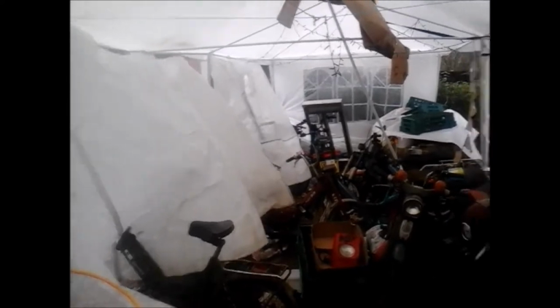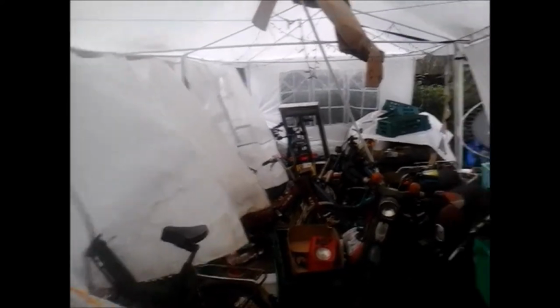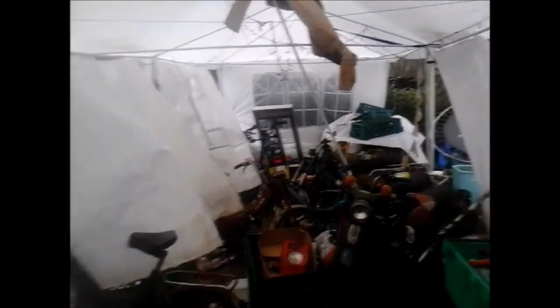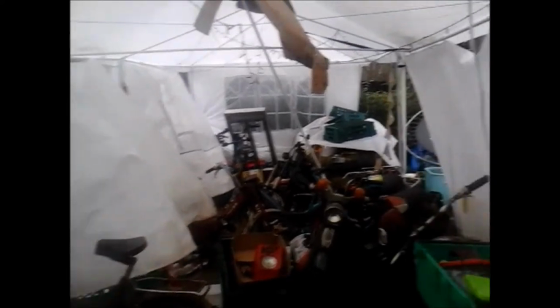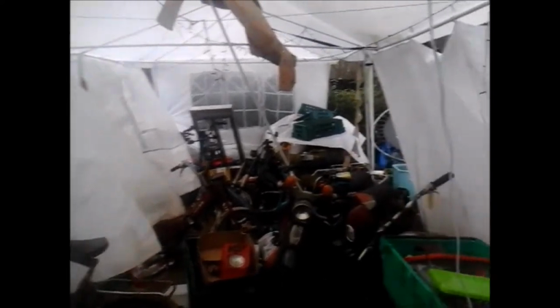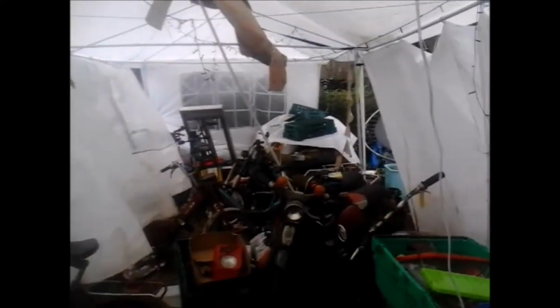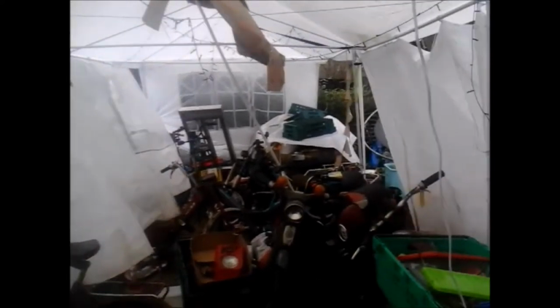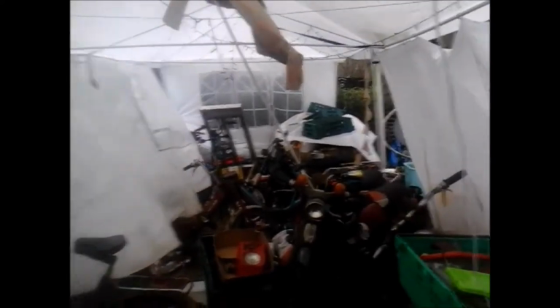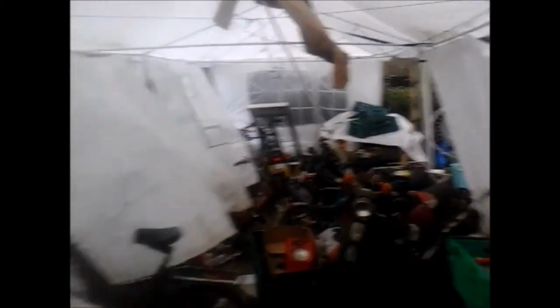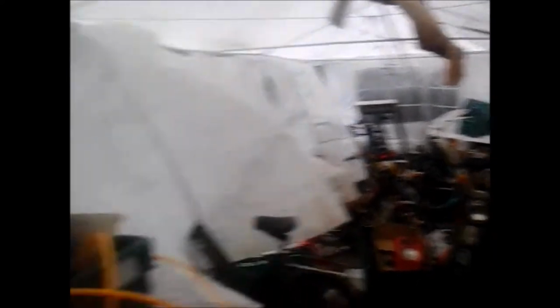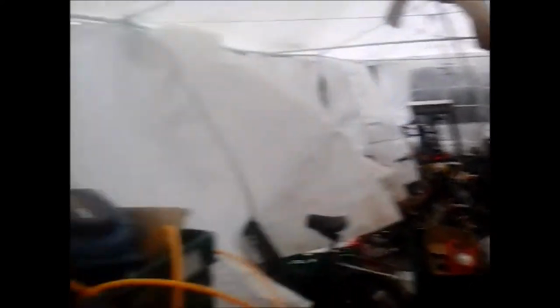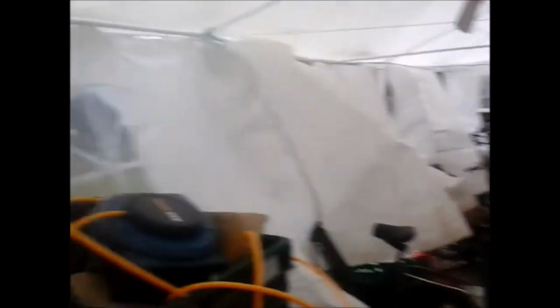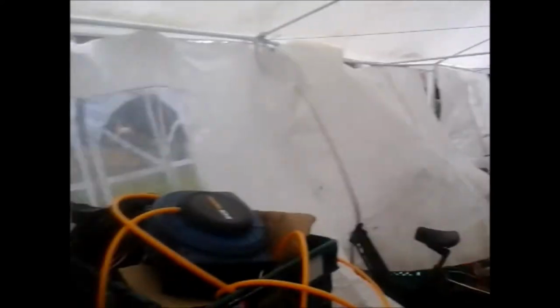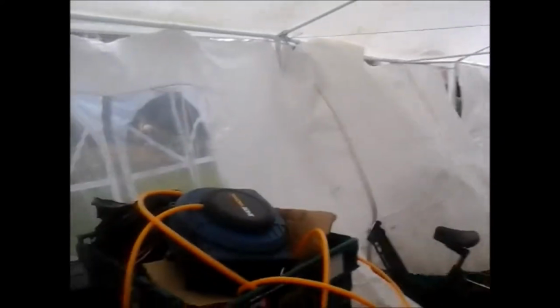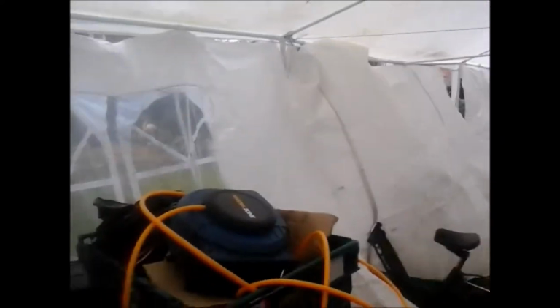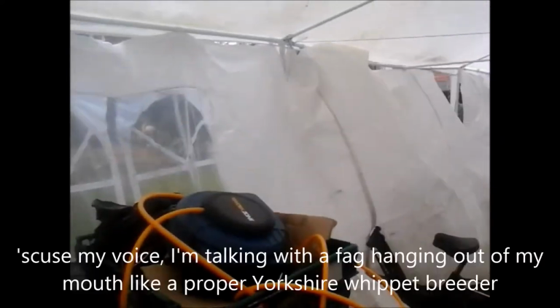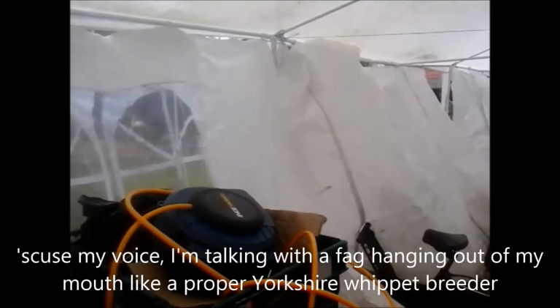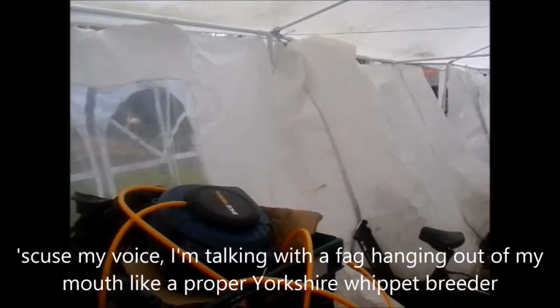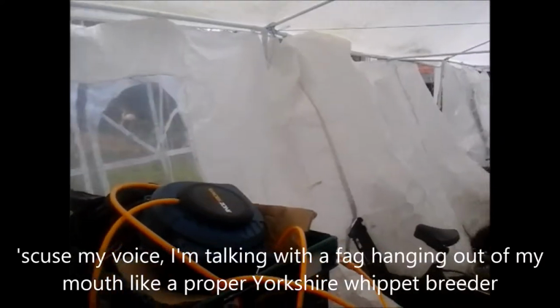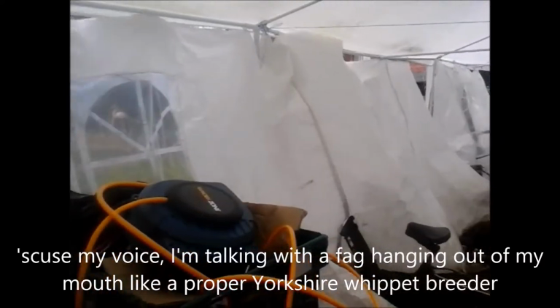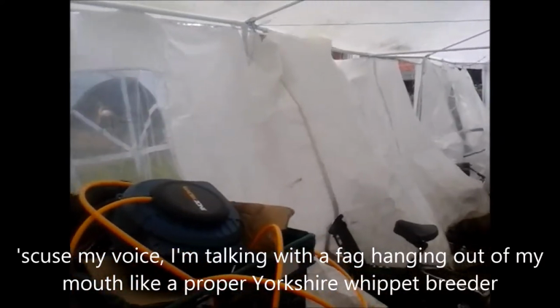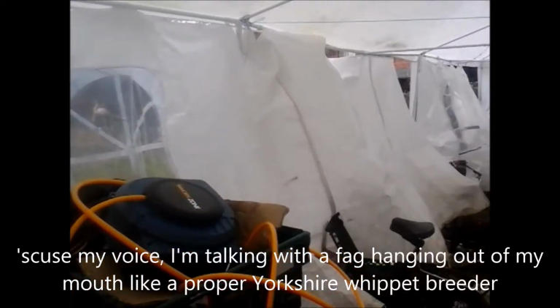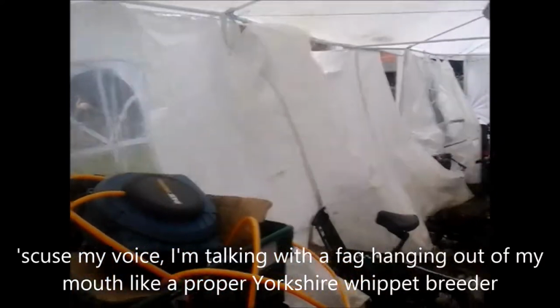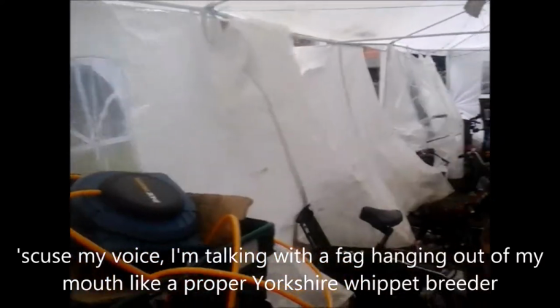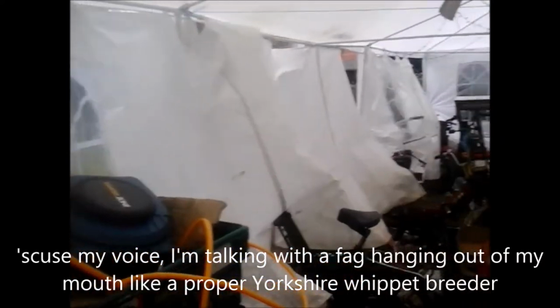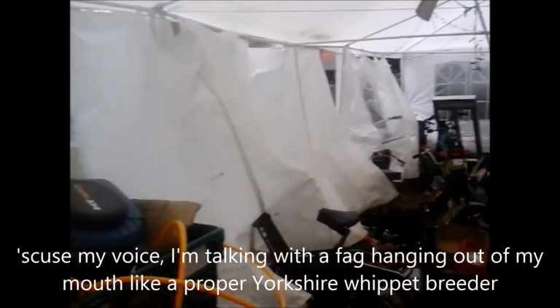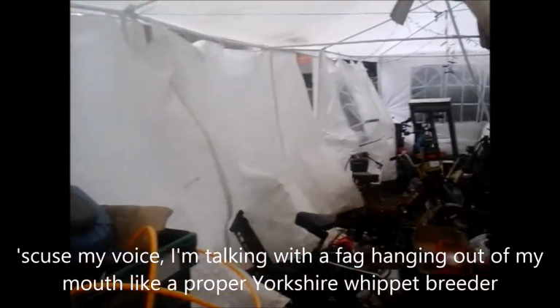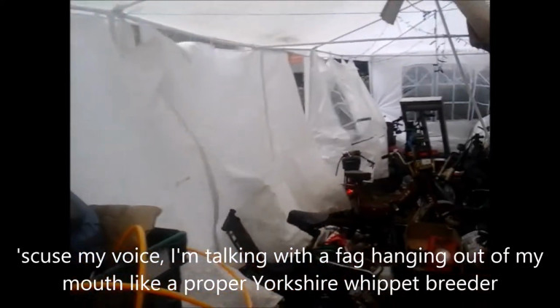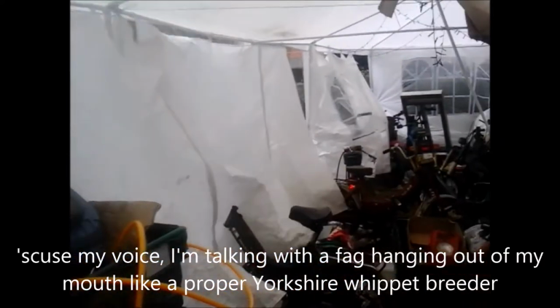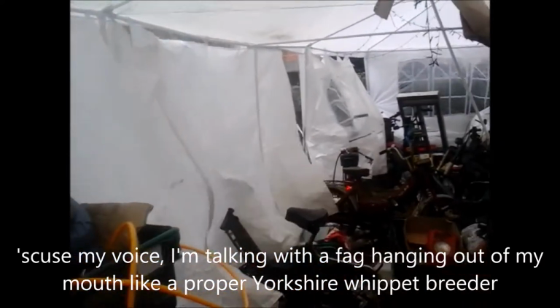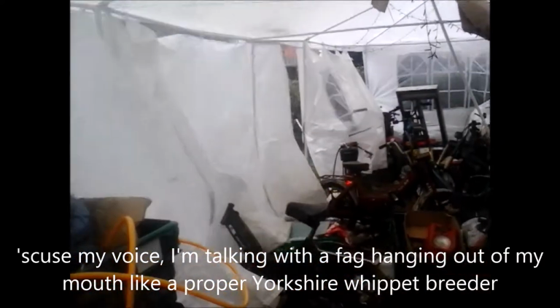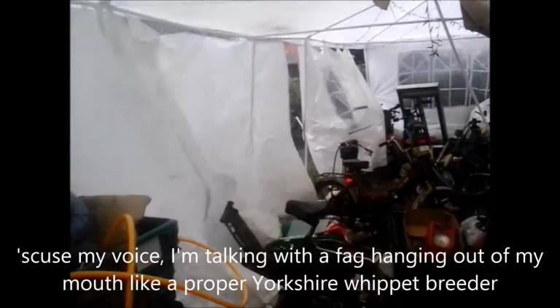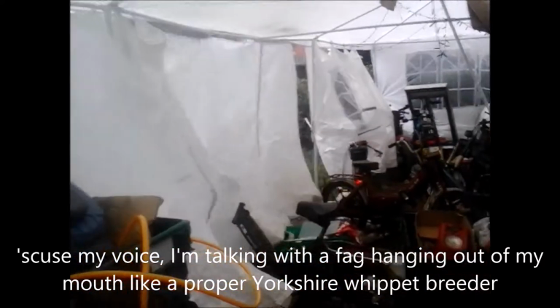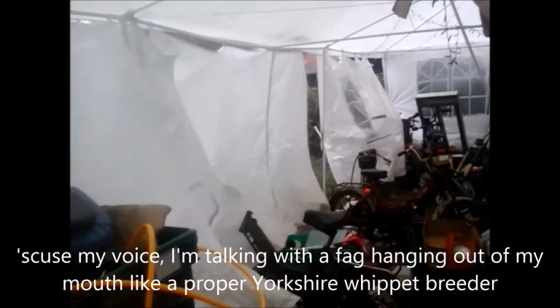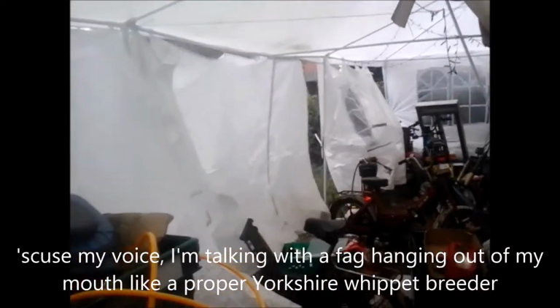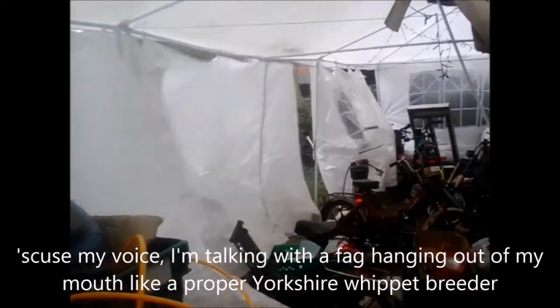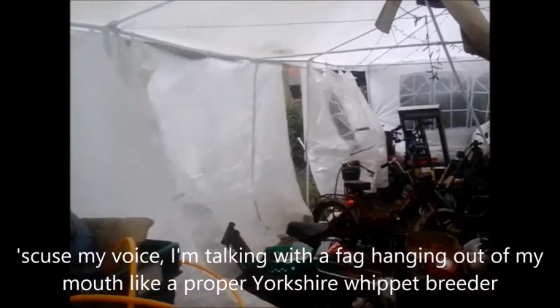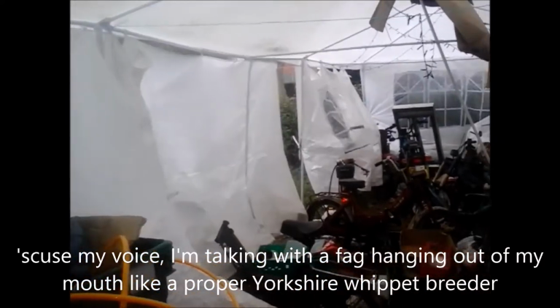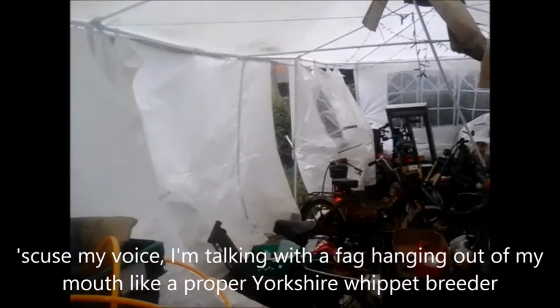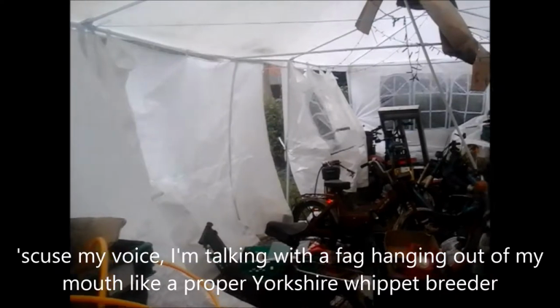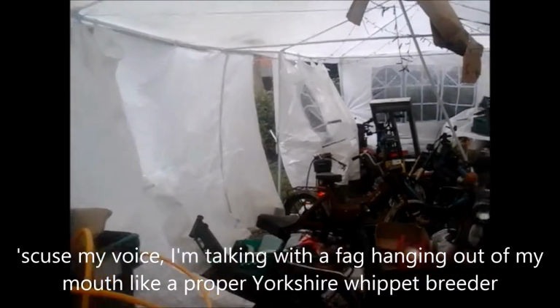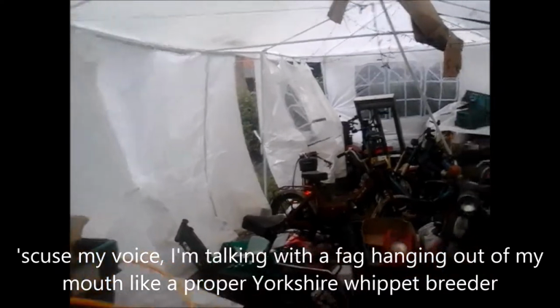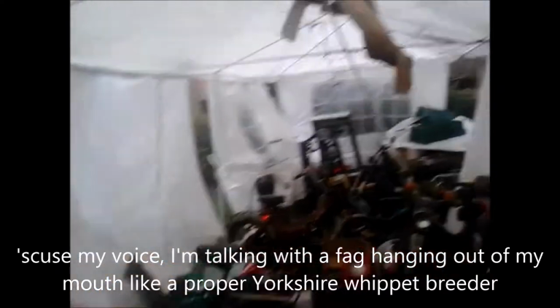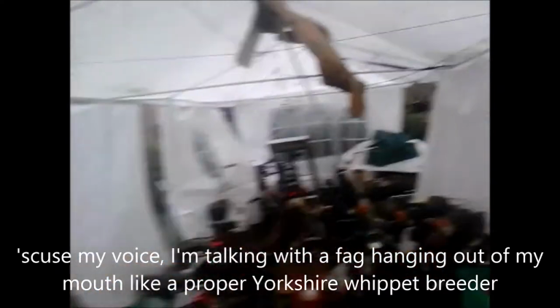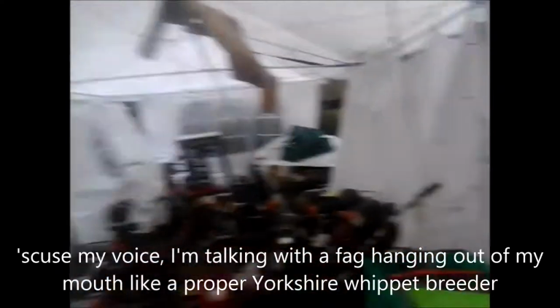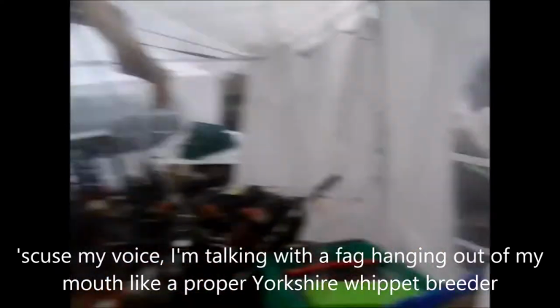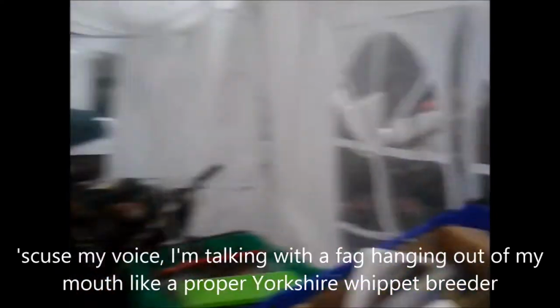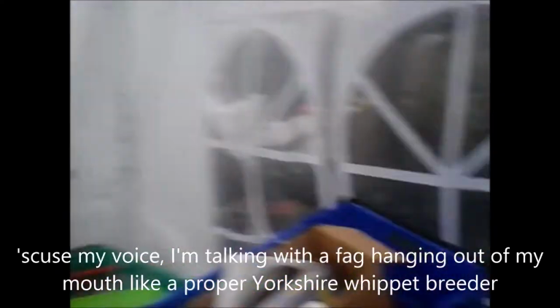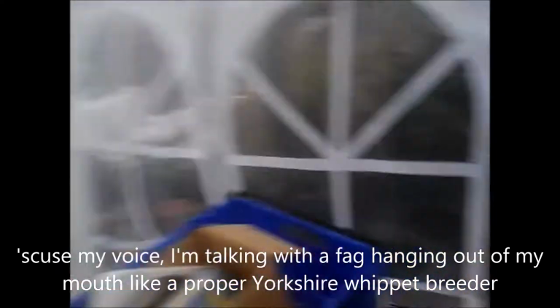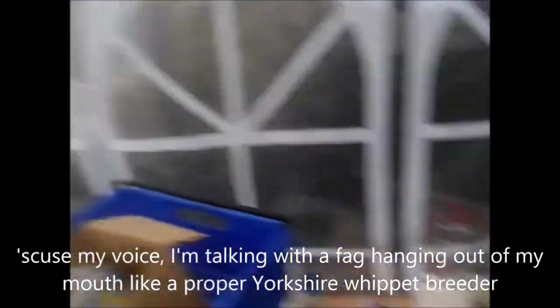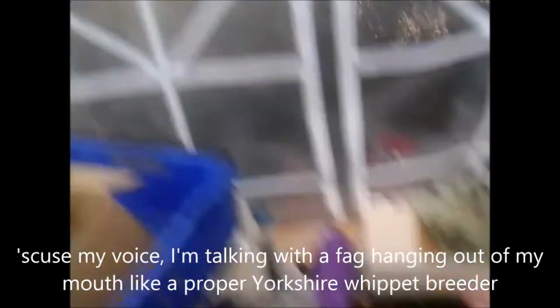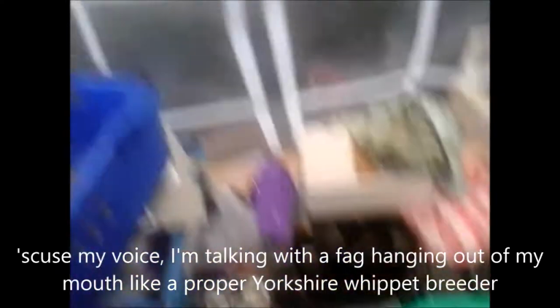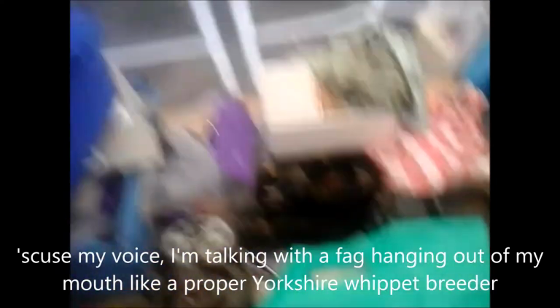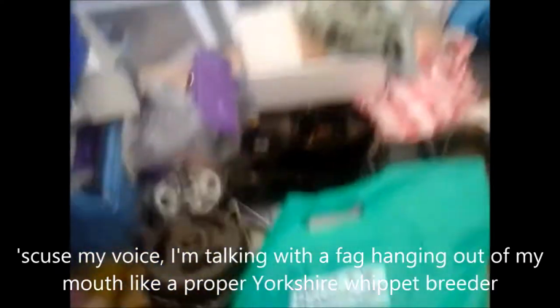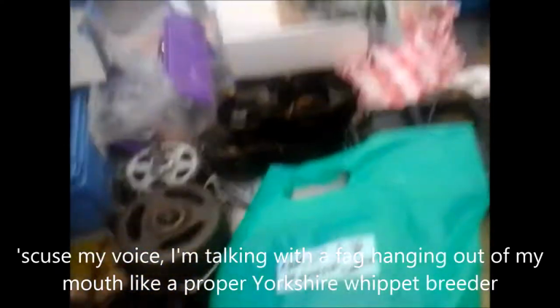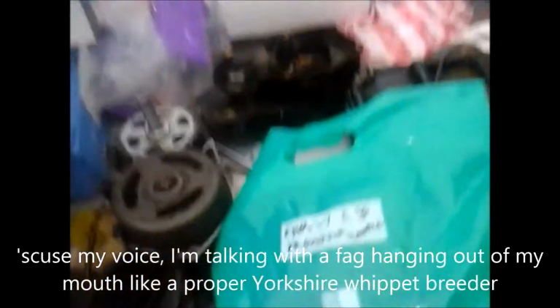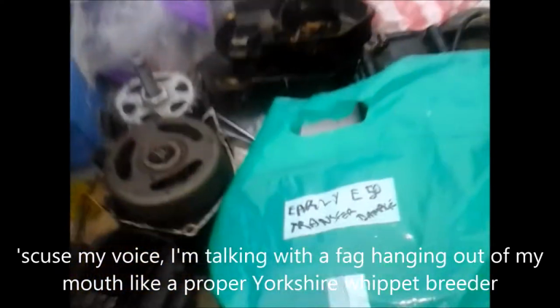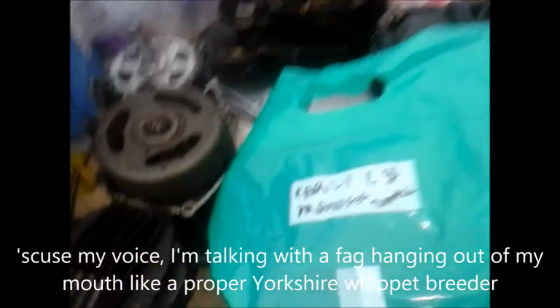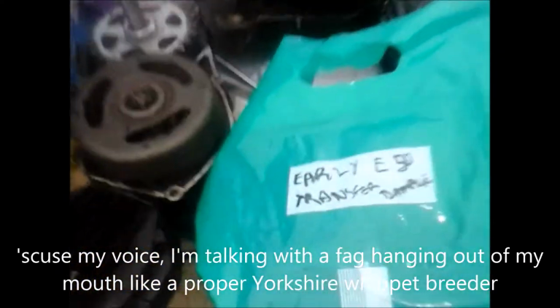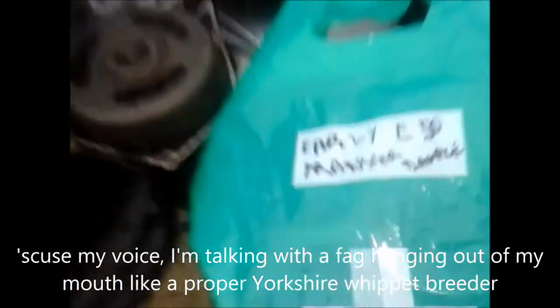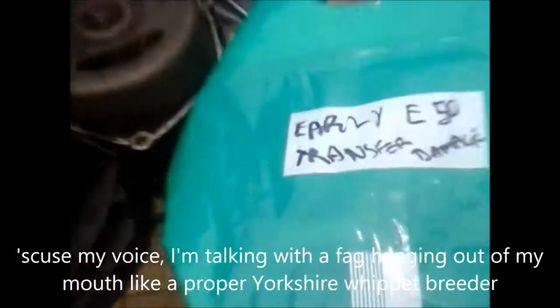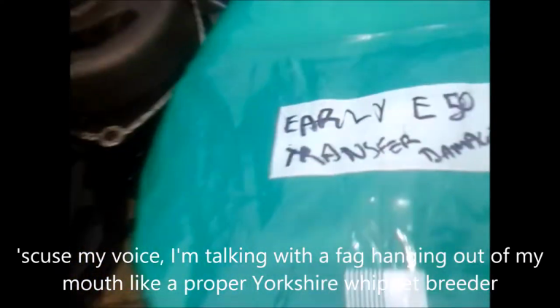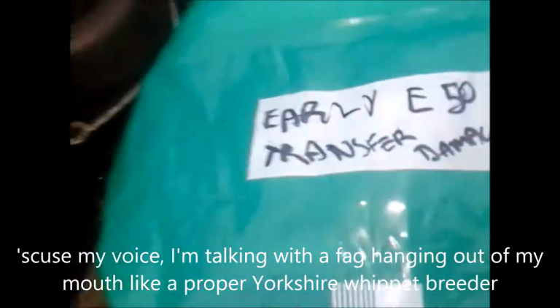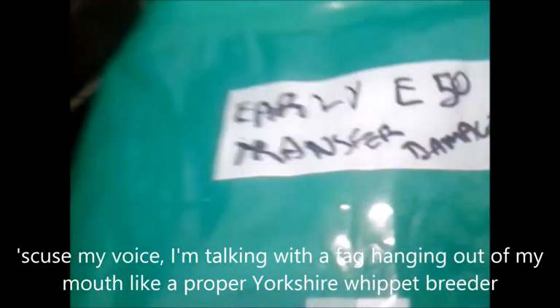It's a bit windy today, stuff blowing everywhere, but anyway, what's in the bag Phil?